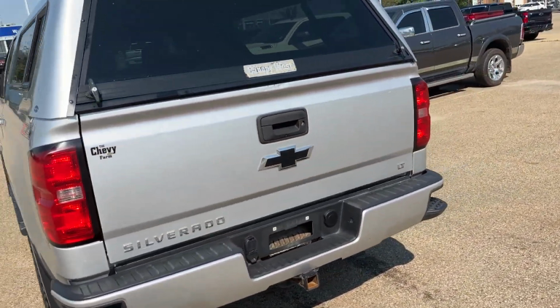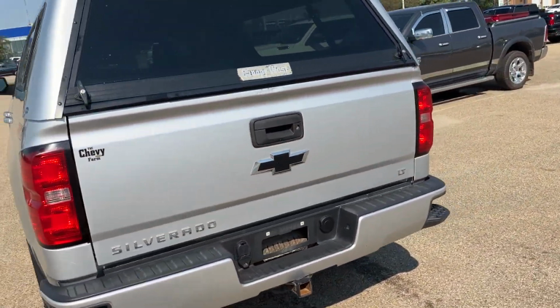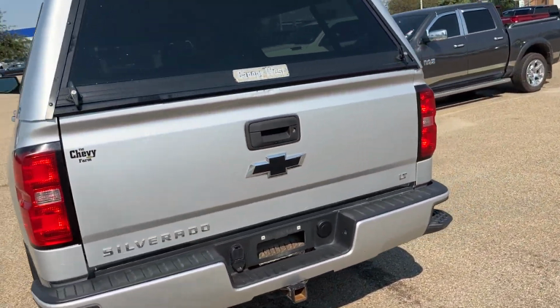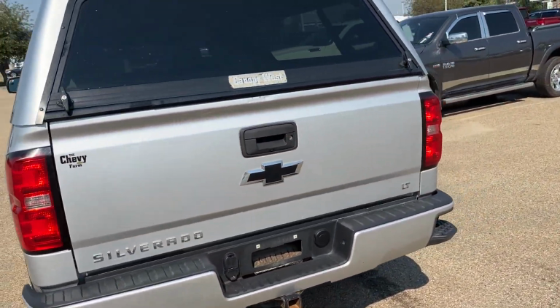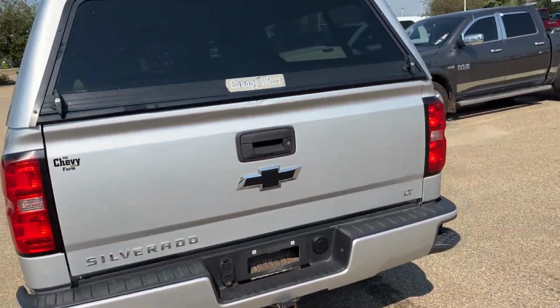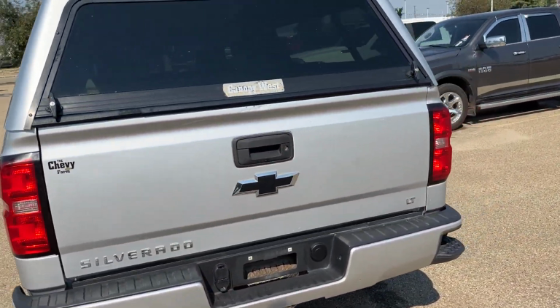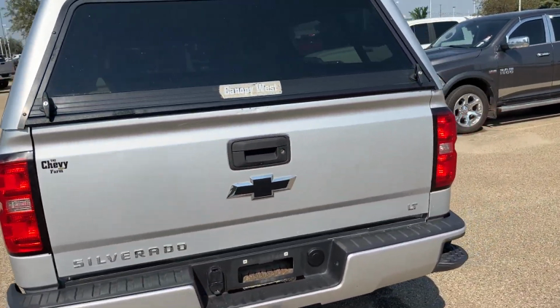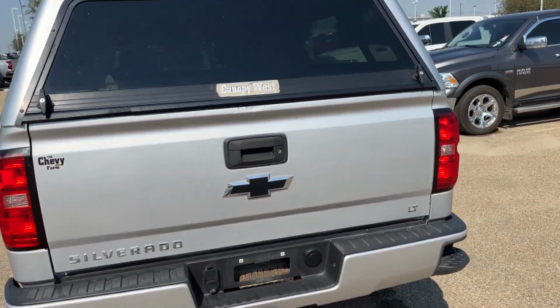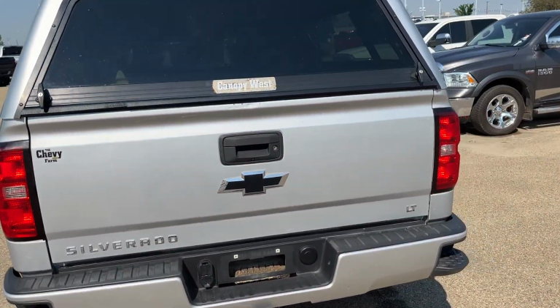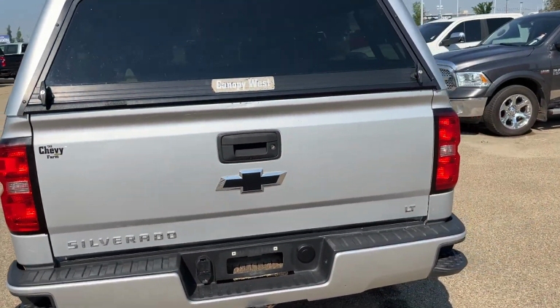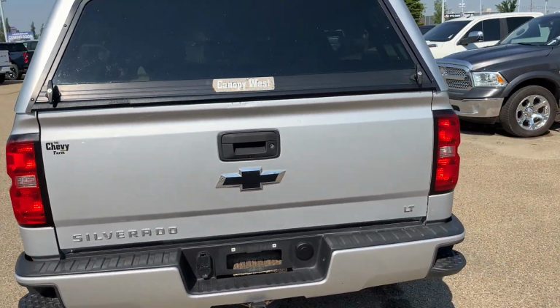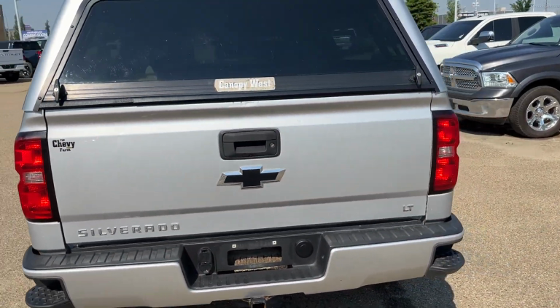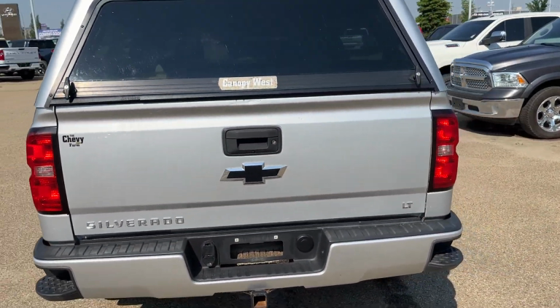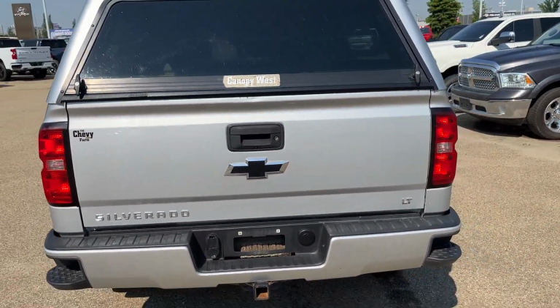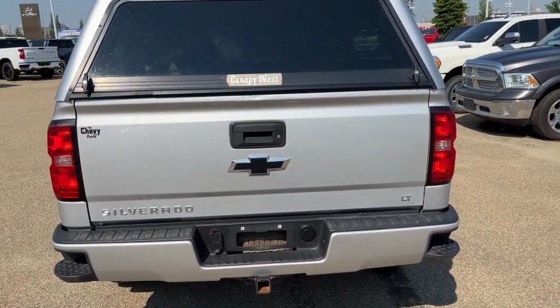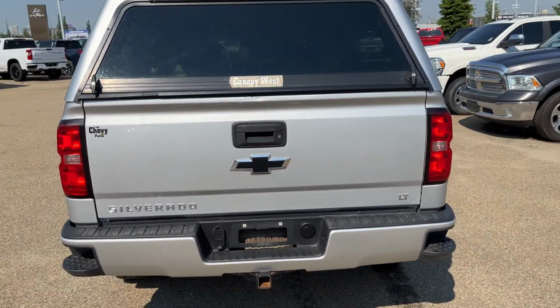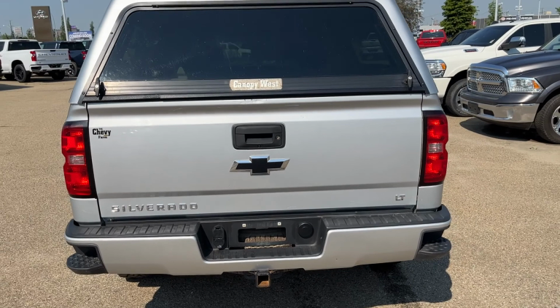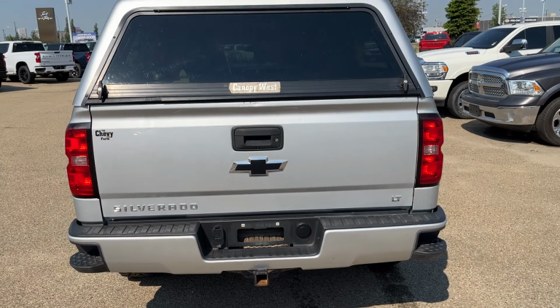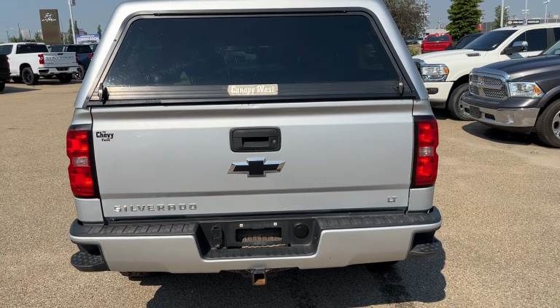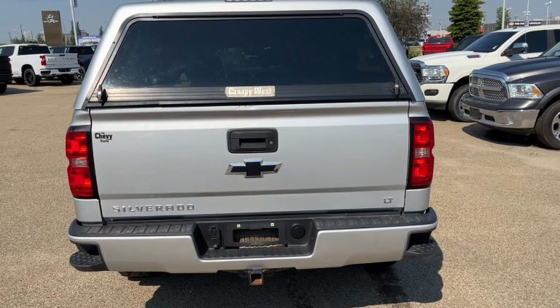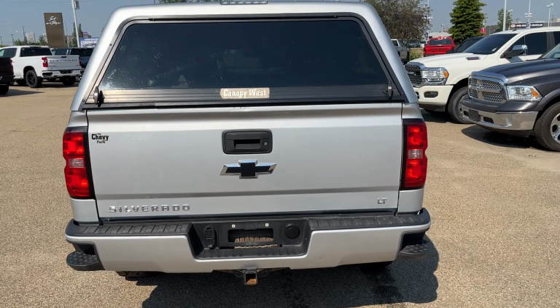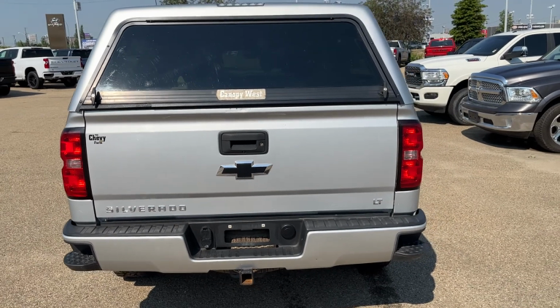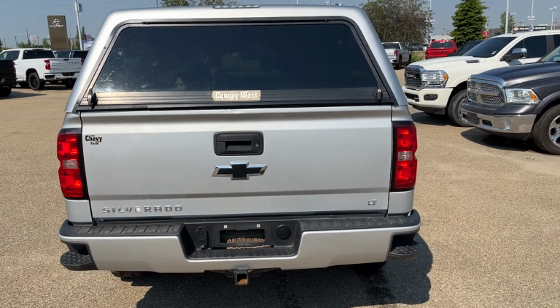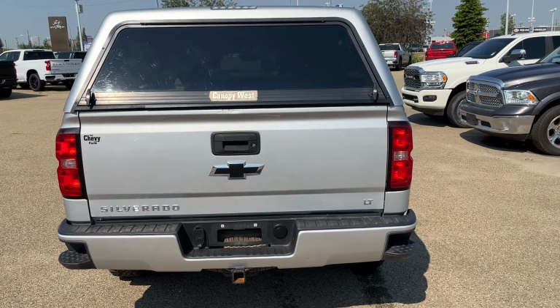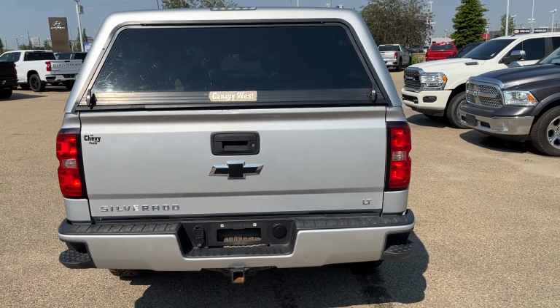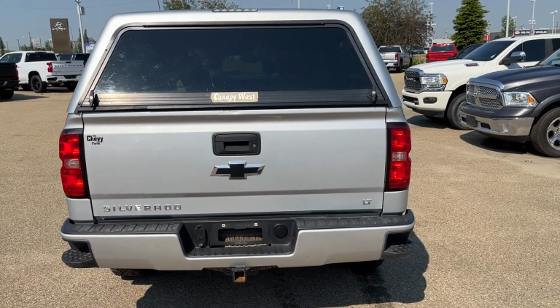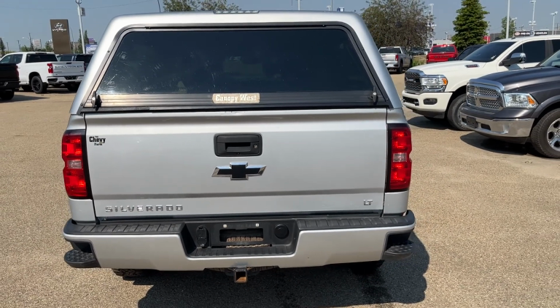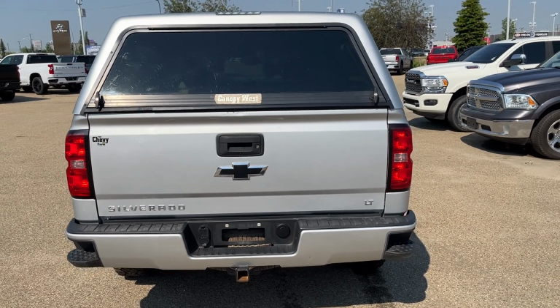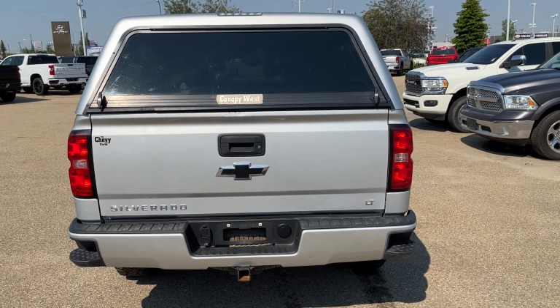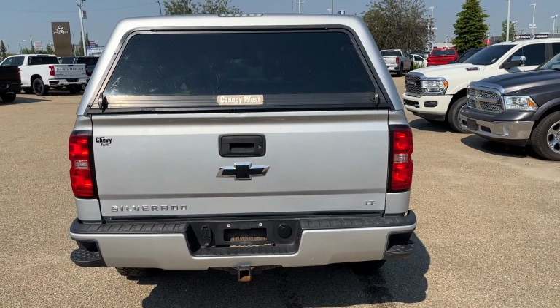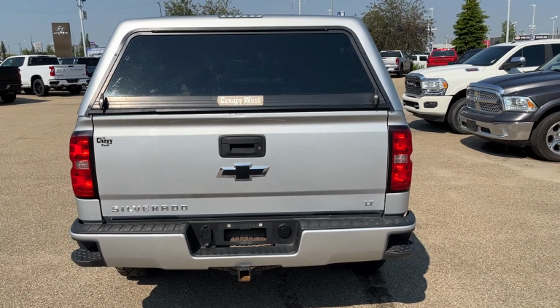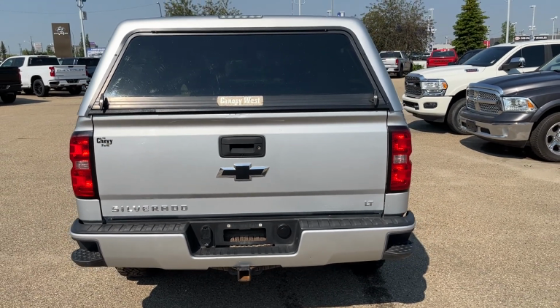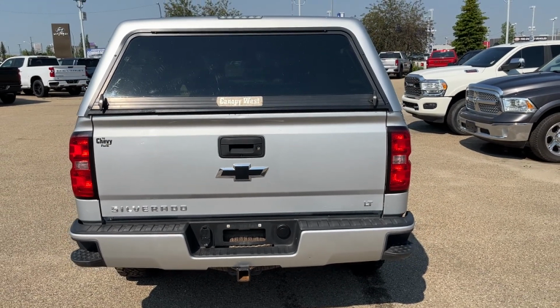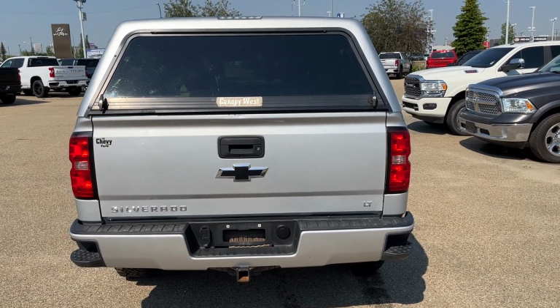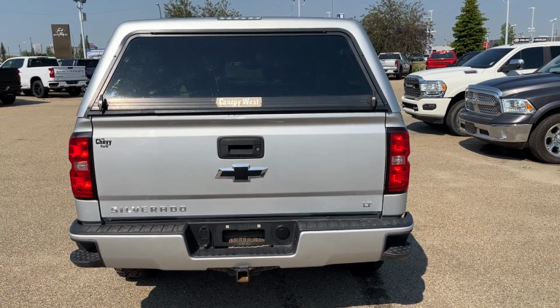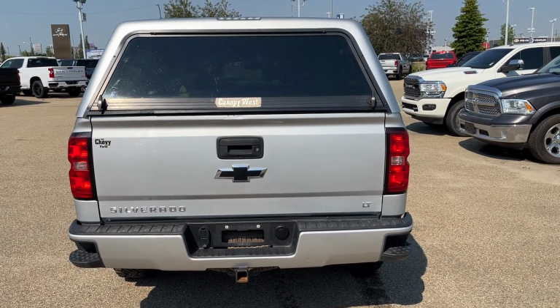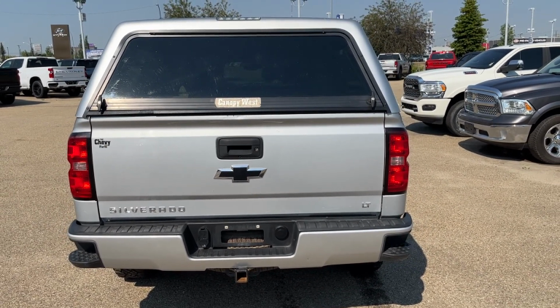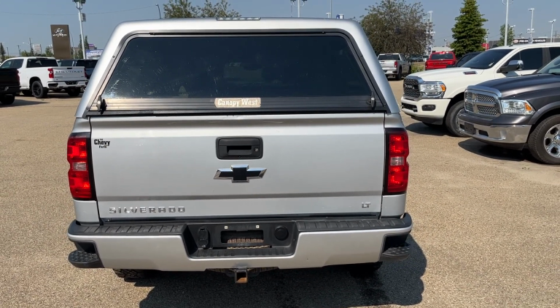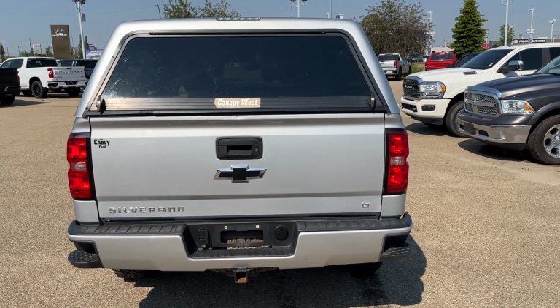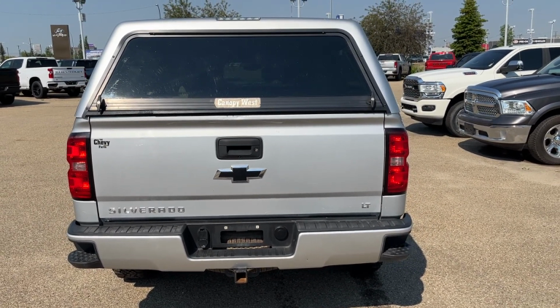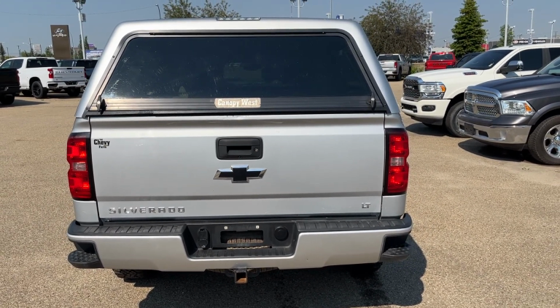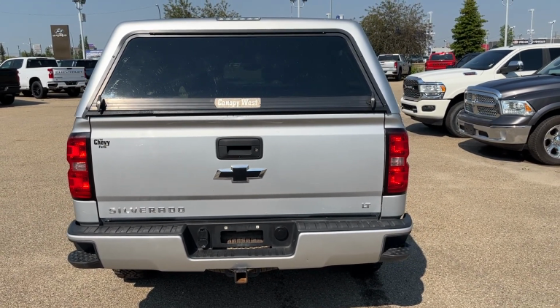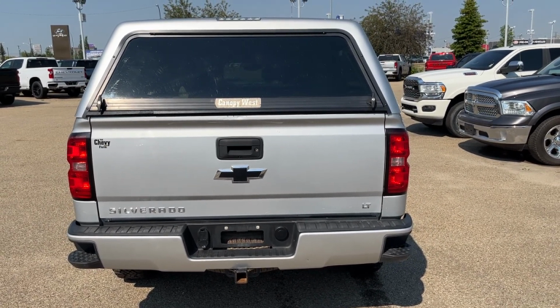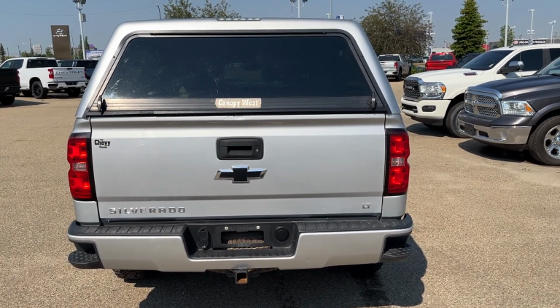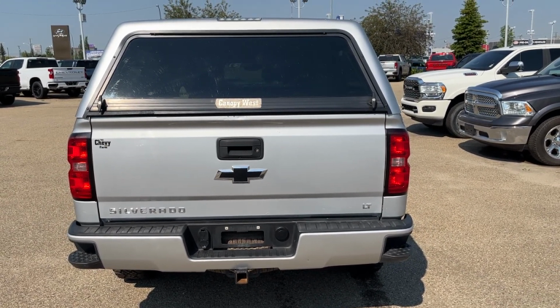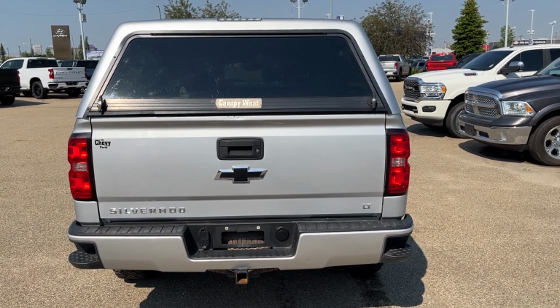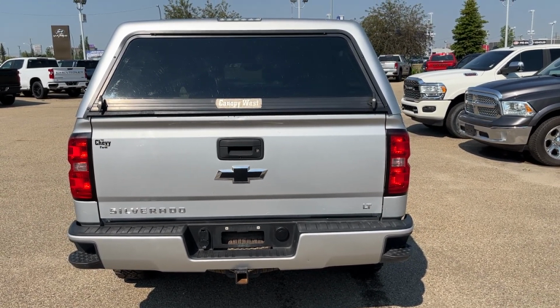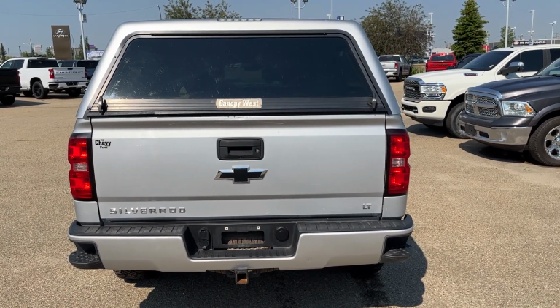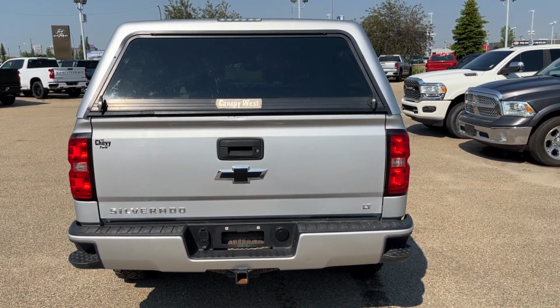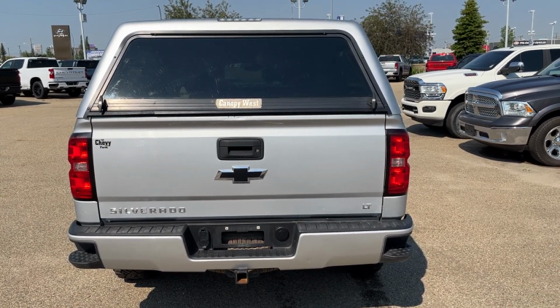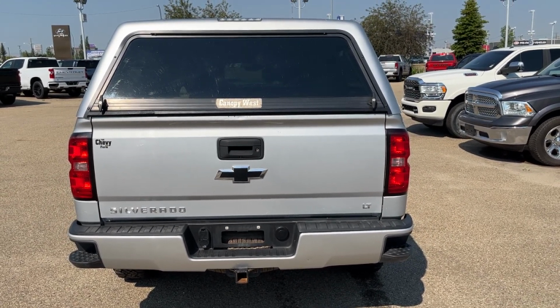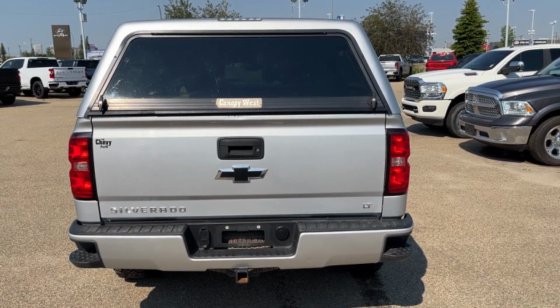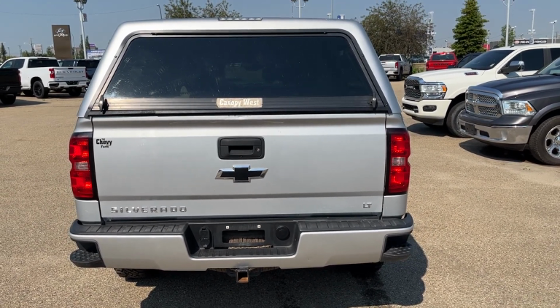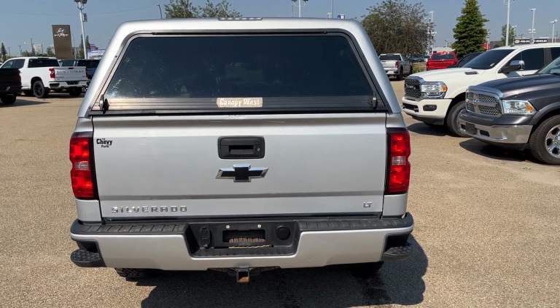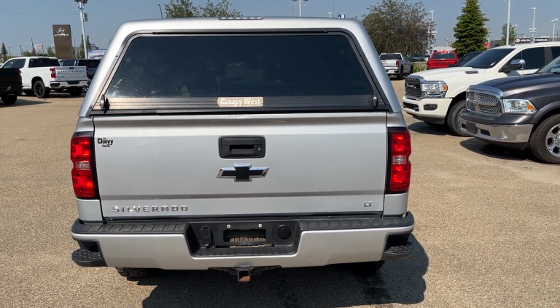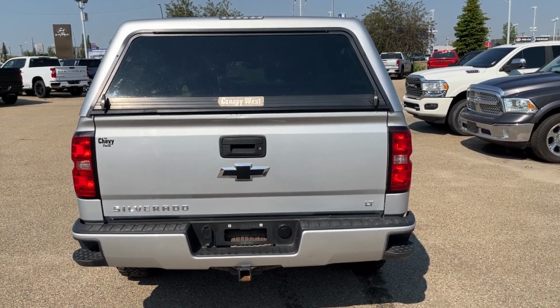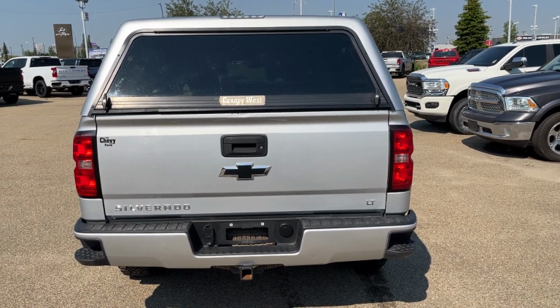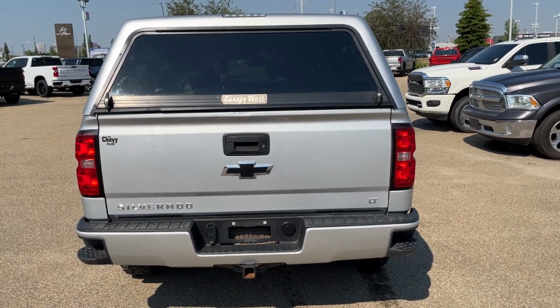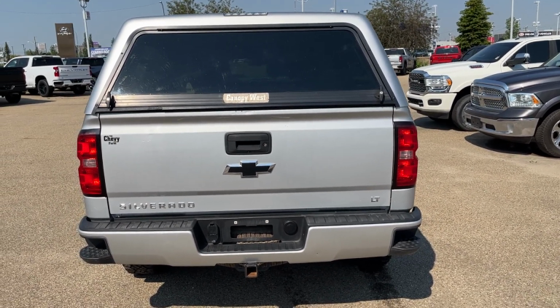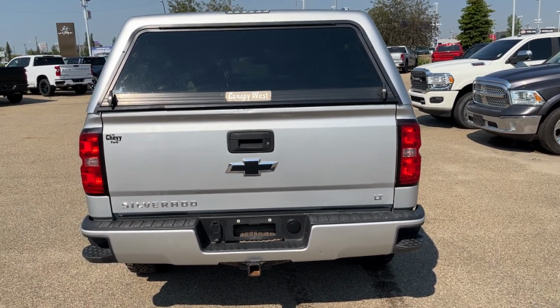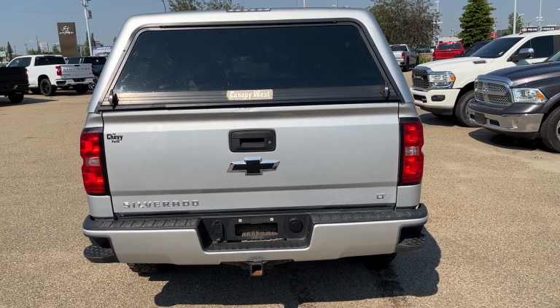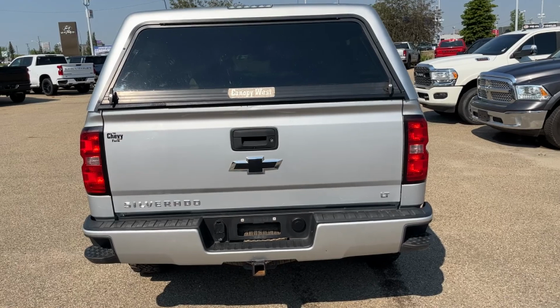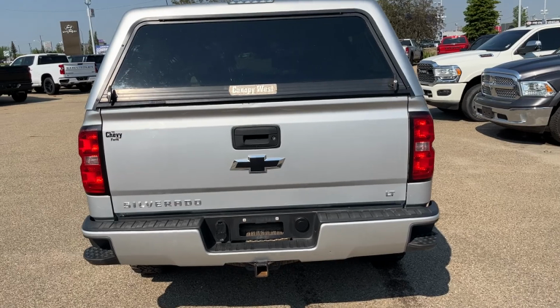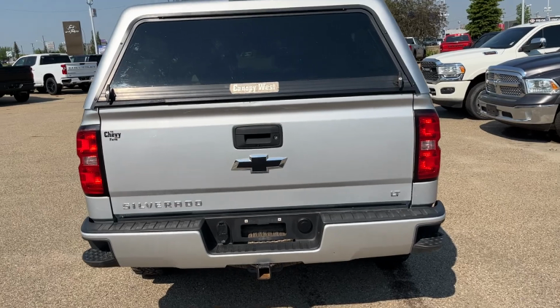You can see all the way at the back we have our Silverado and LT badging in chrome, a trailer hitch in the center, and a black Chevrolet bowtie.